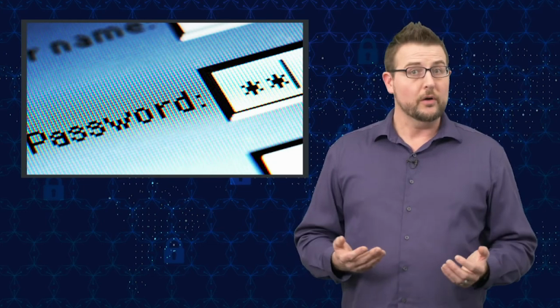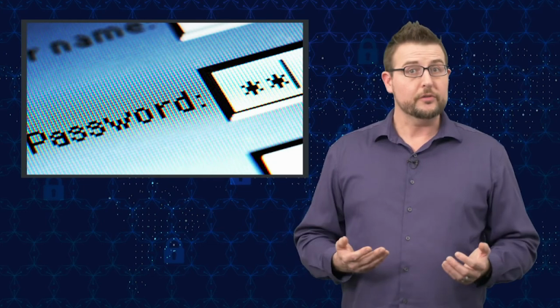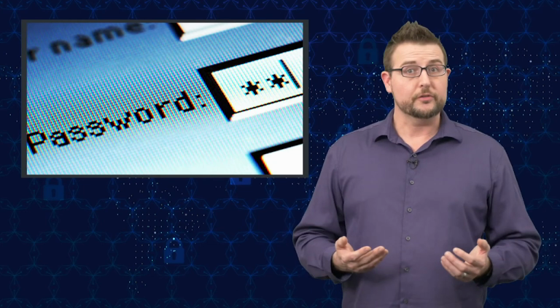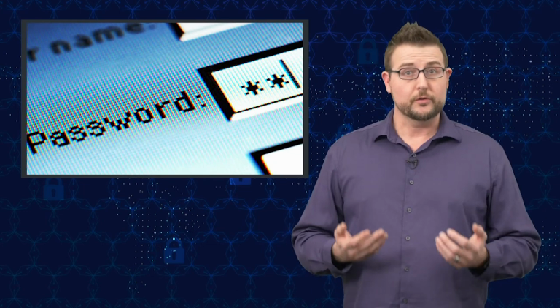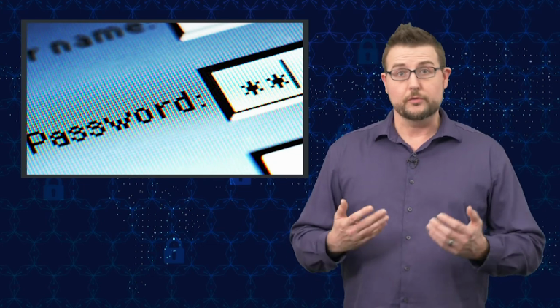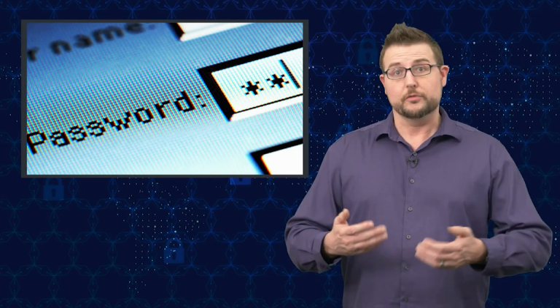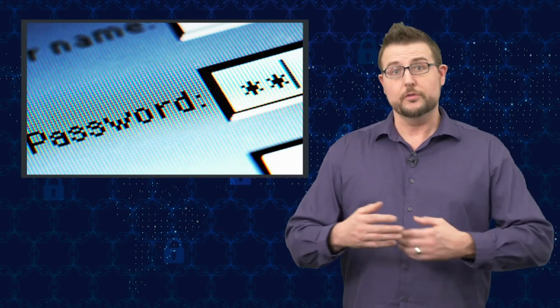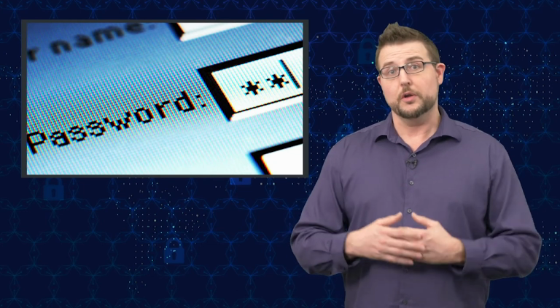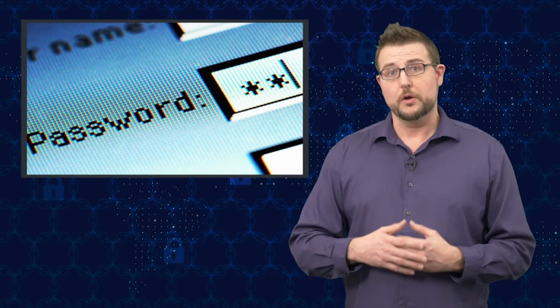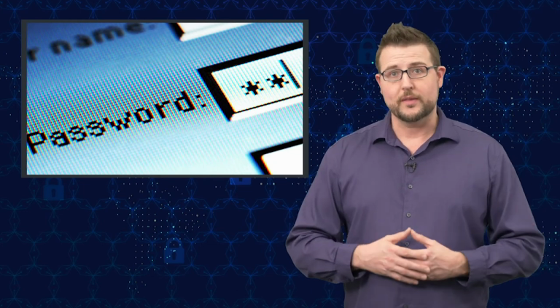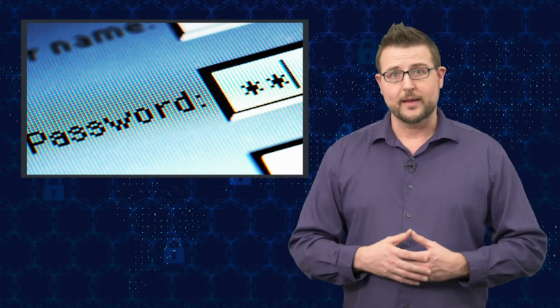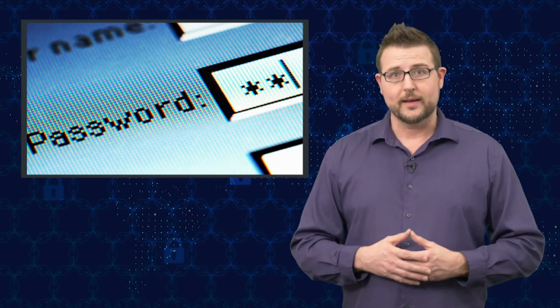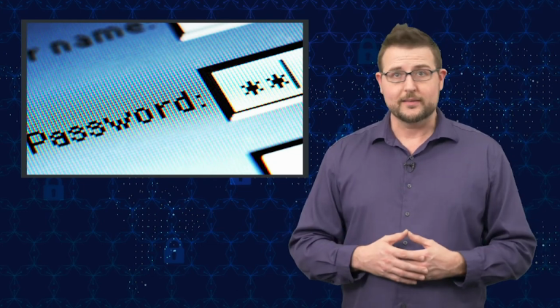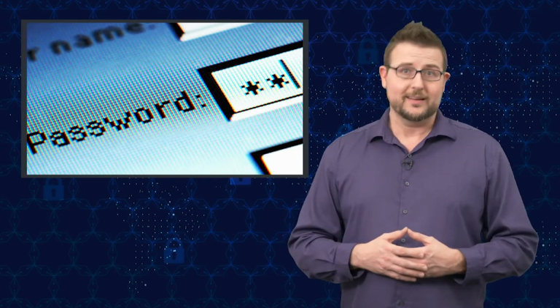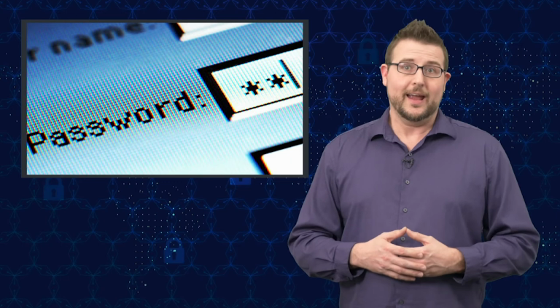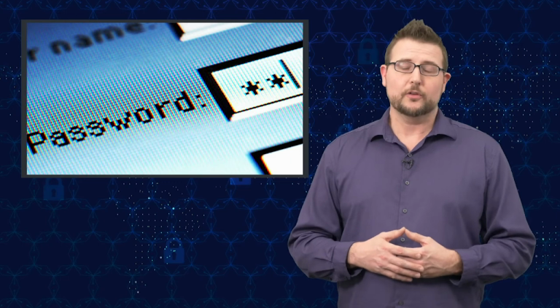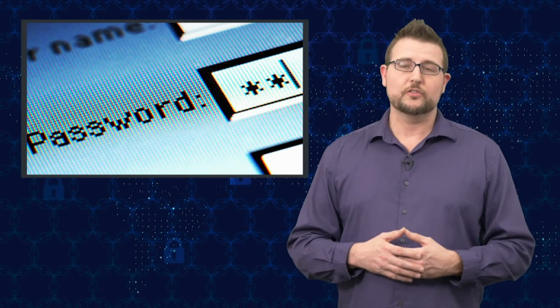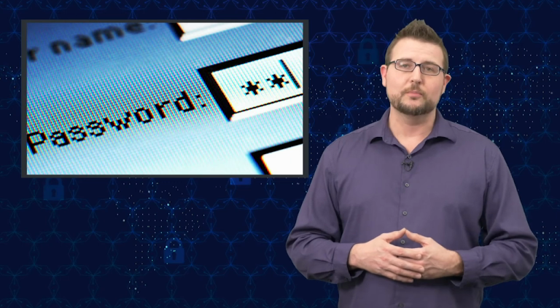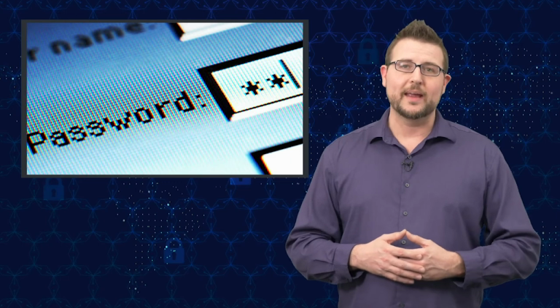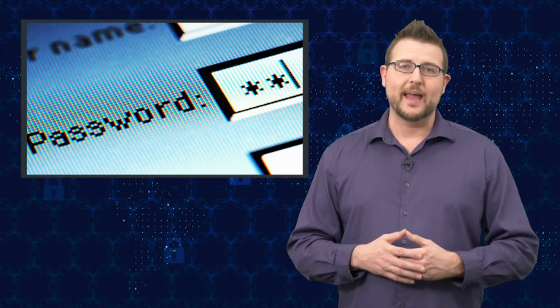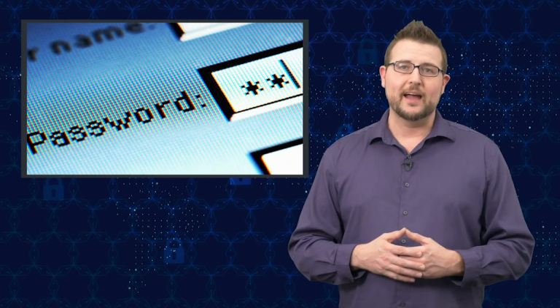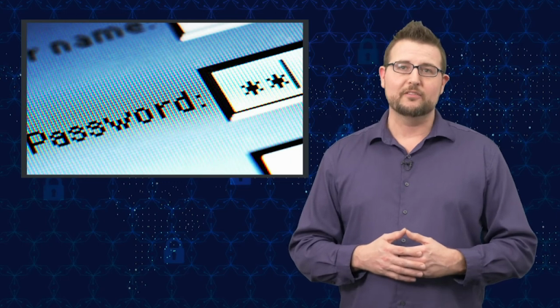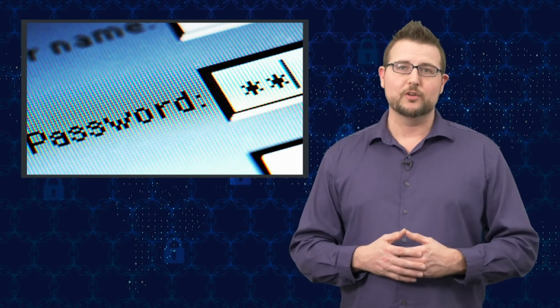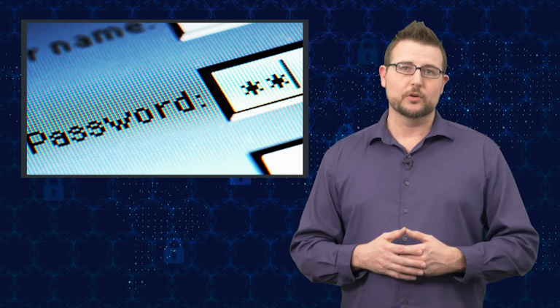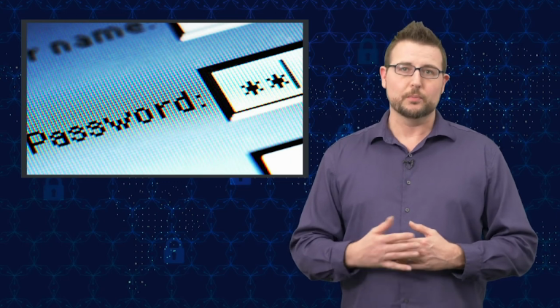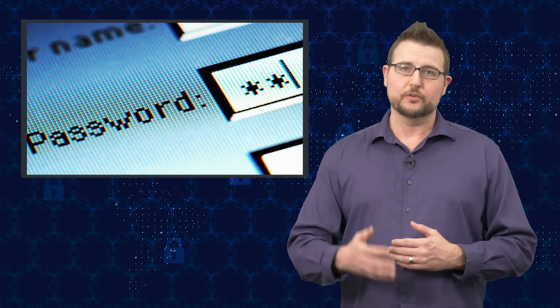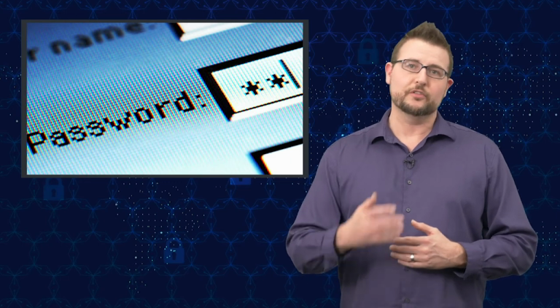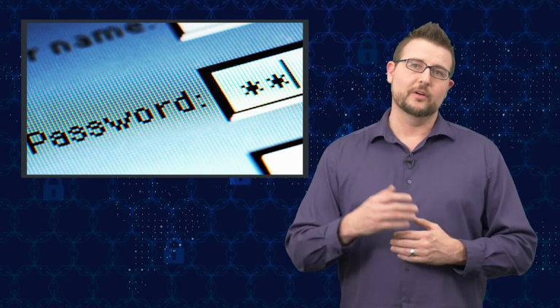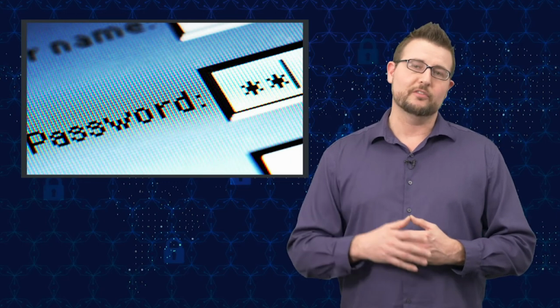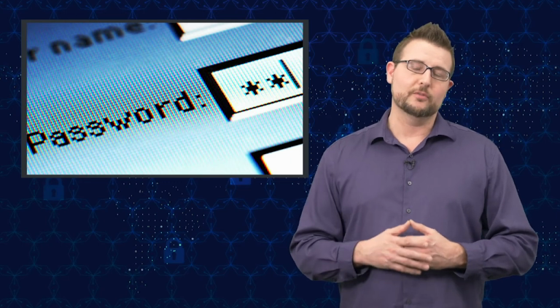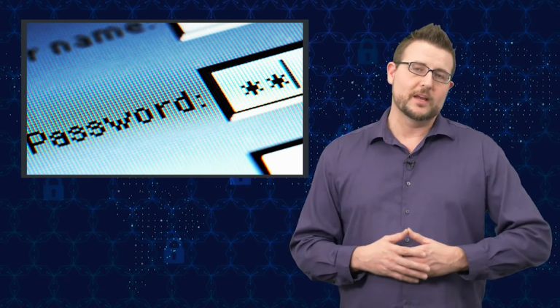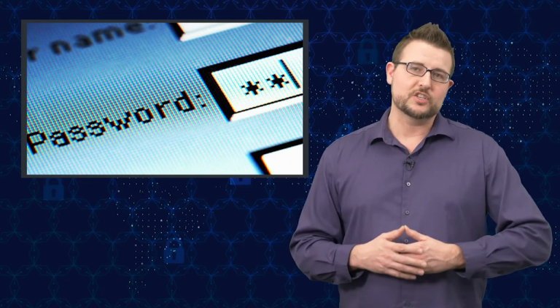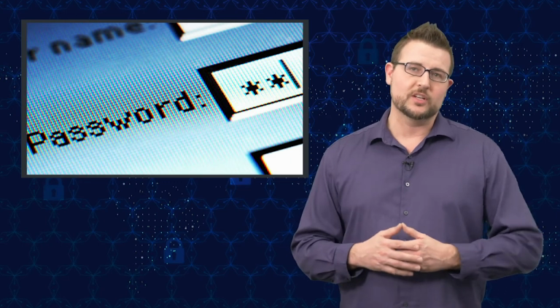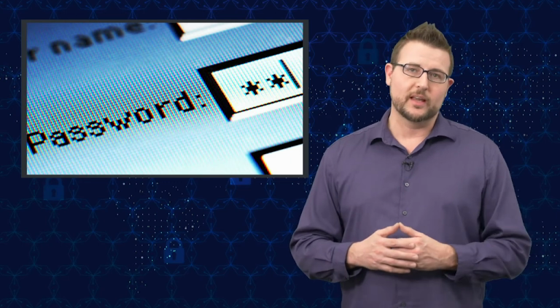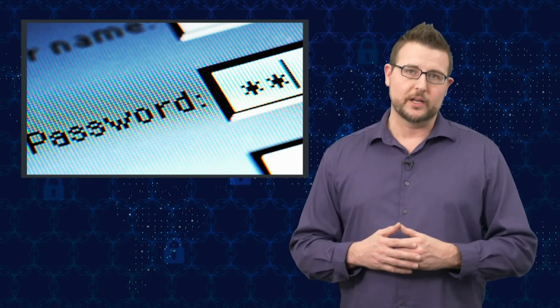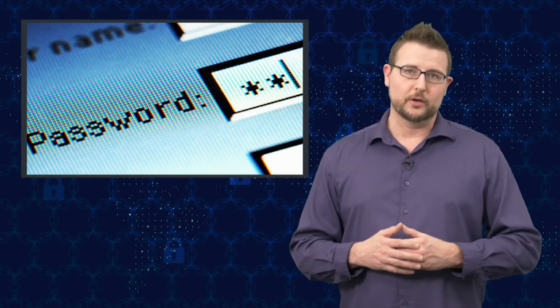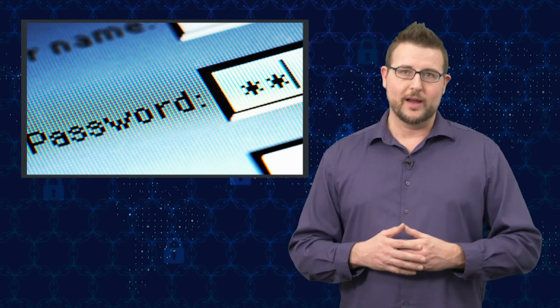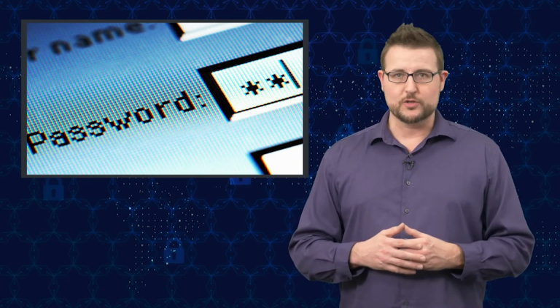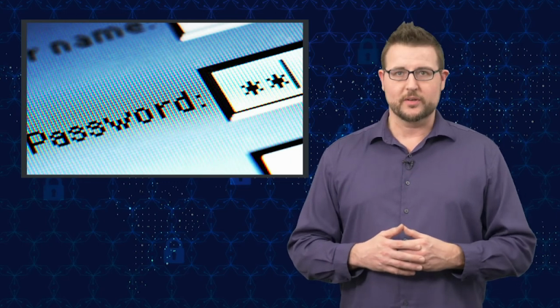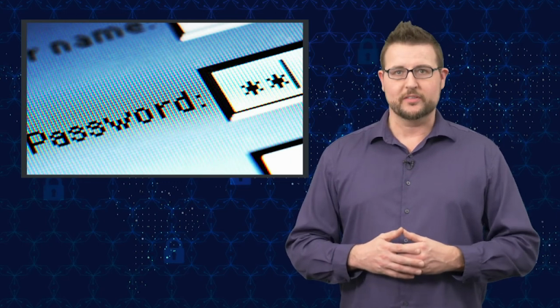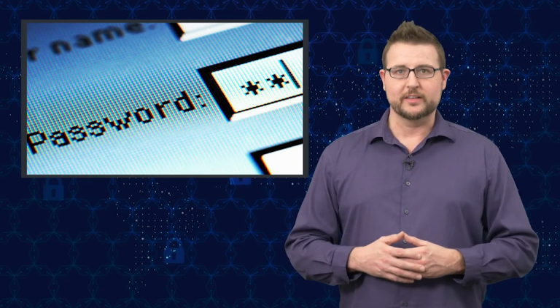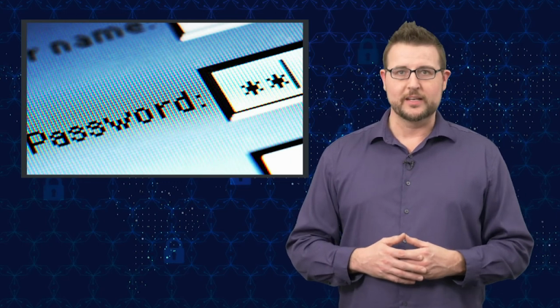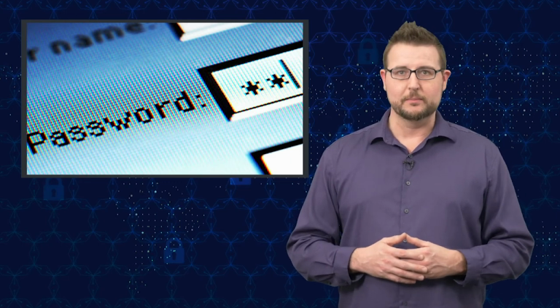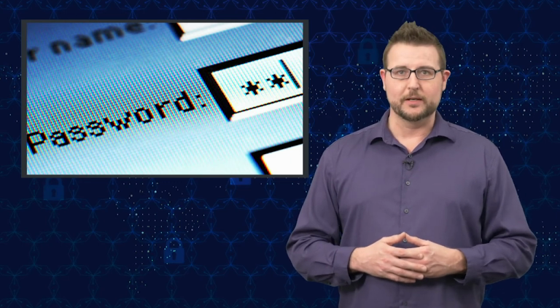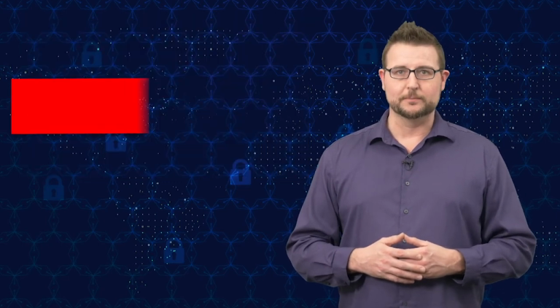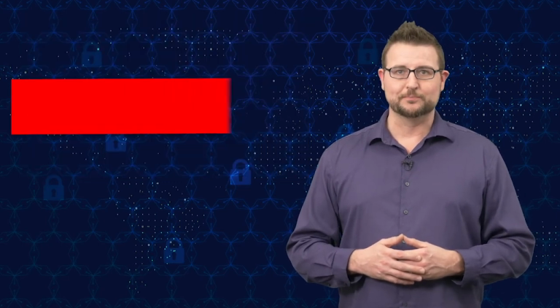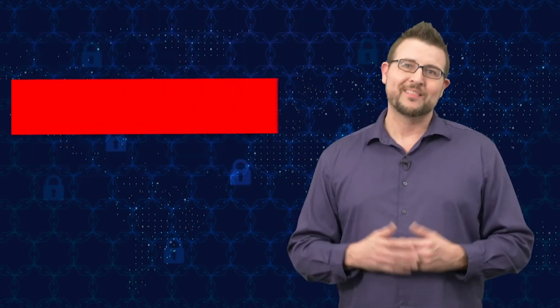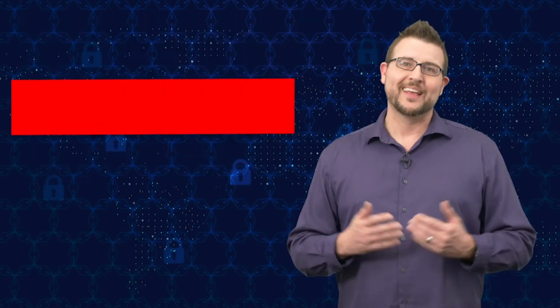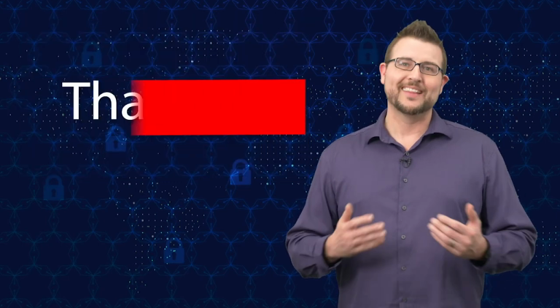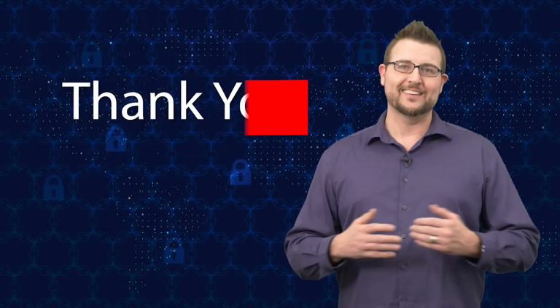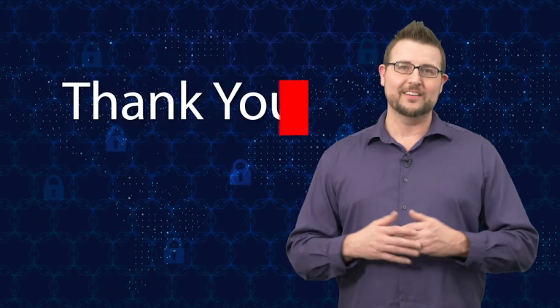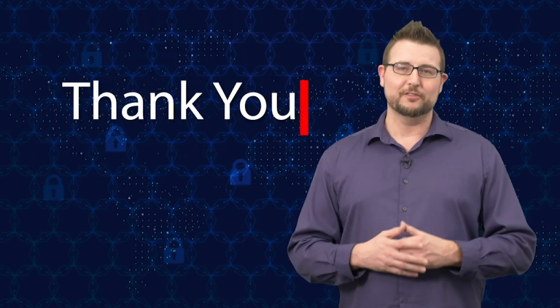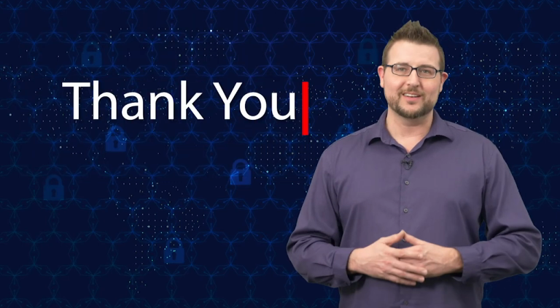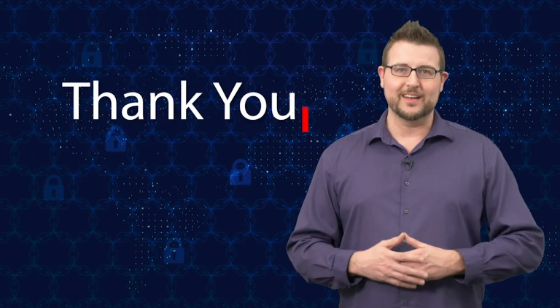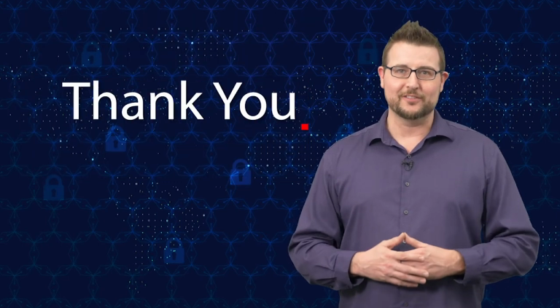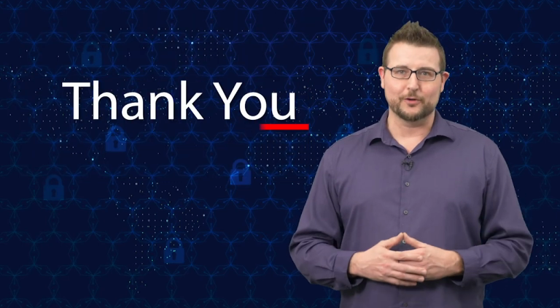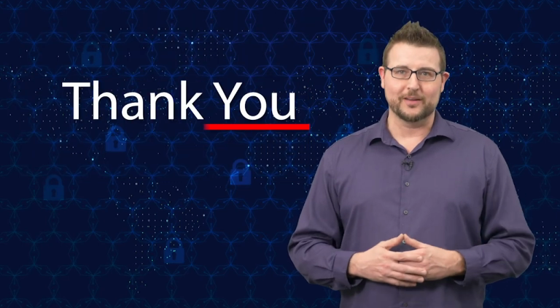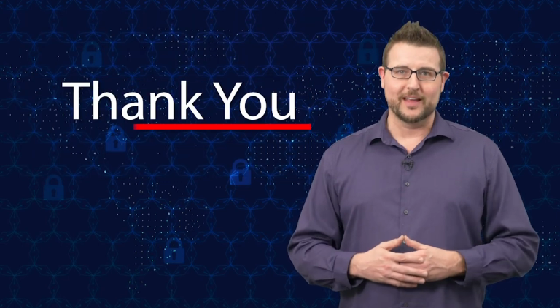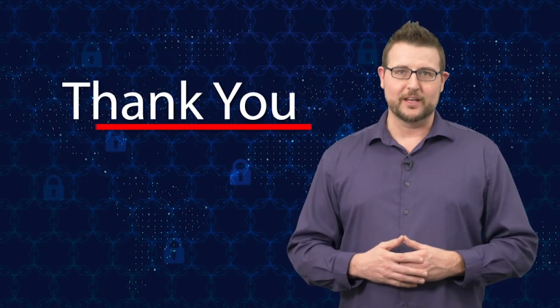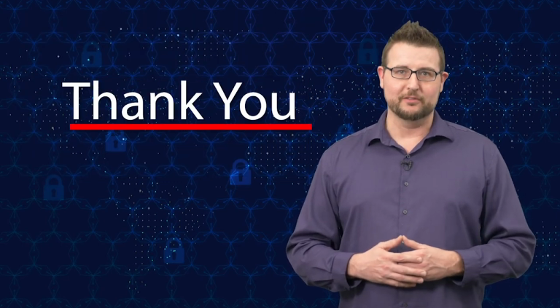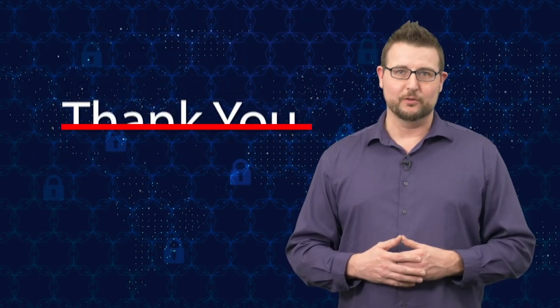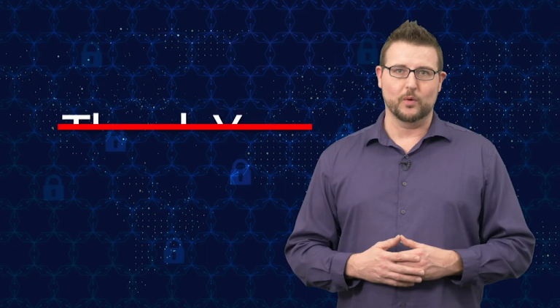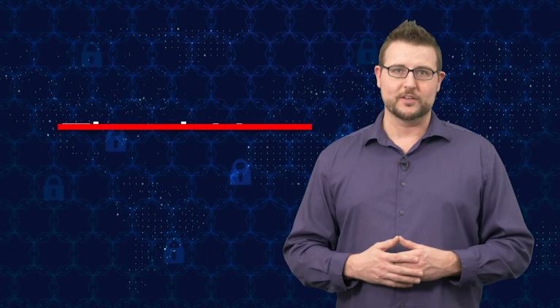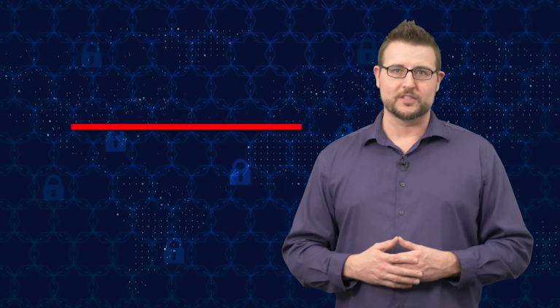Also be aware that attackers may have your personal information like your address and email. That's it for today's story. Thank you for watching.